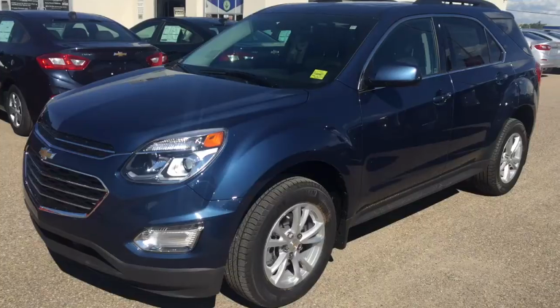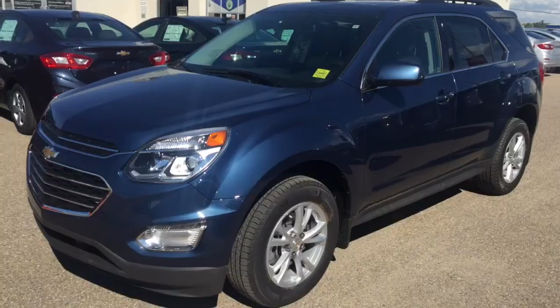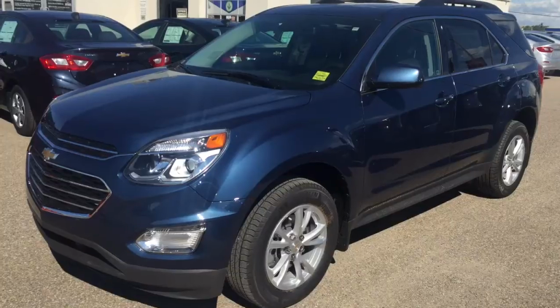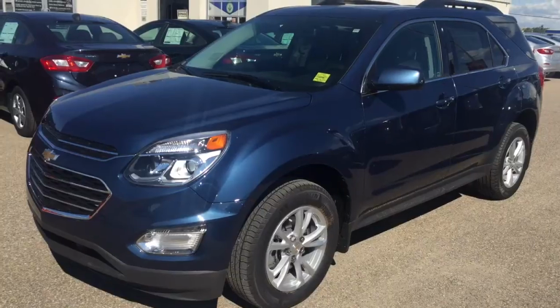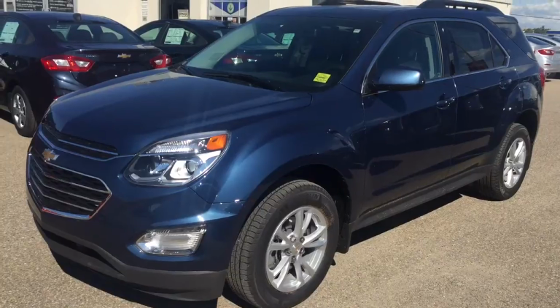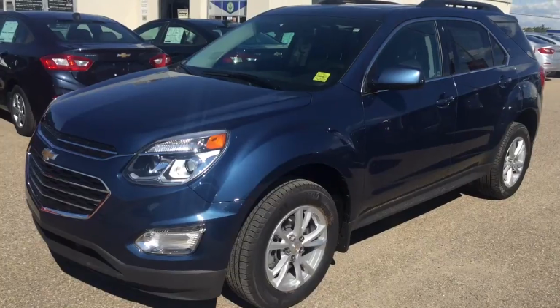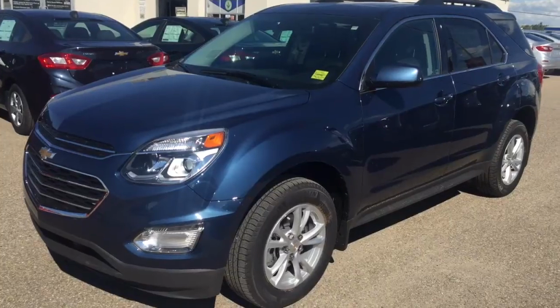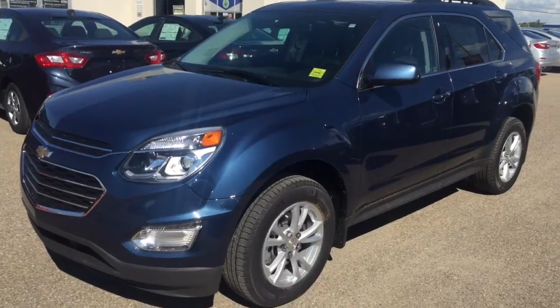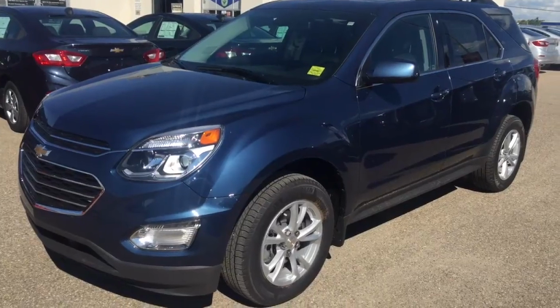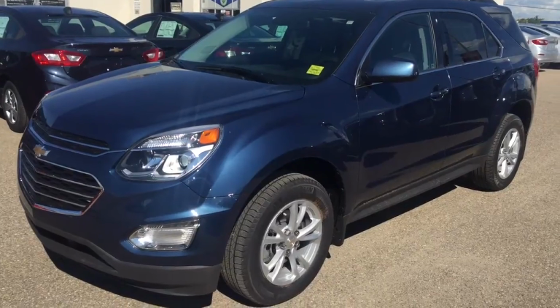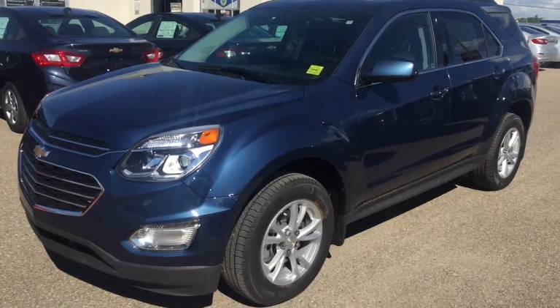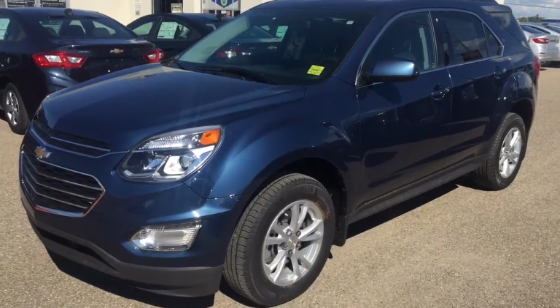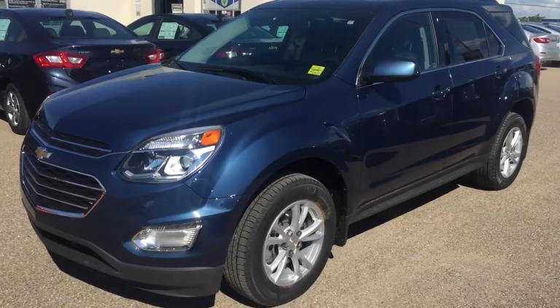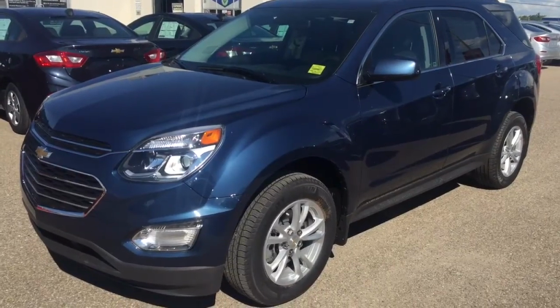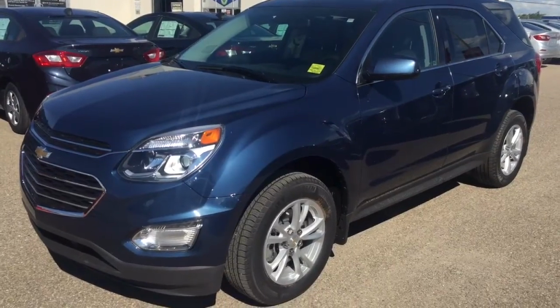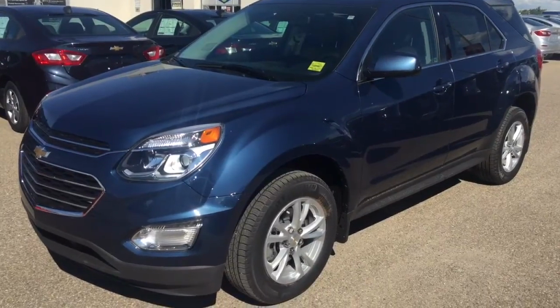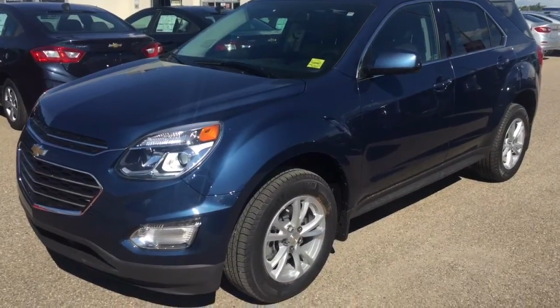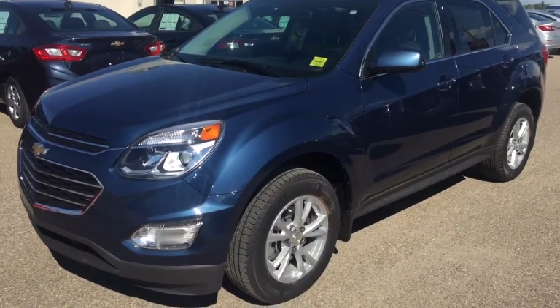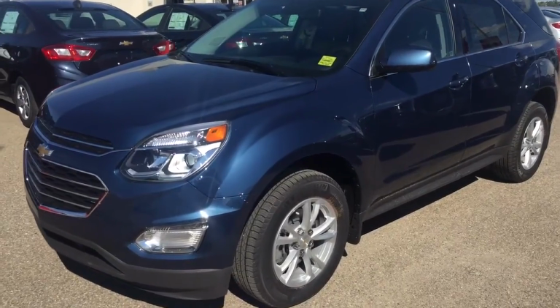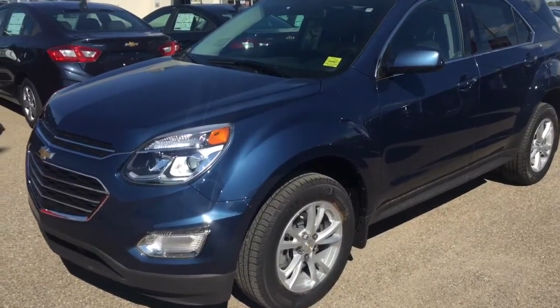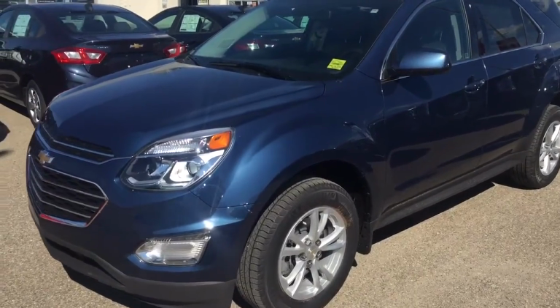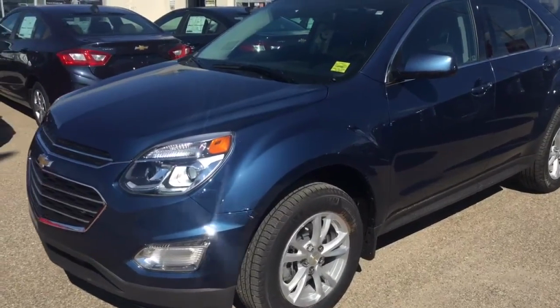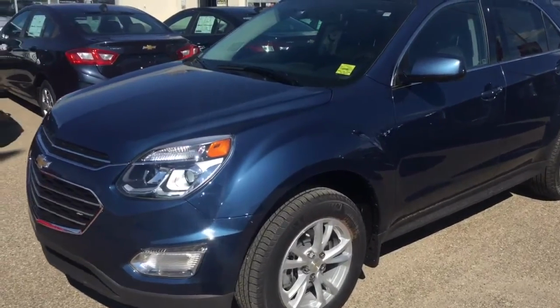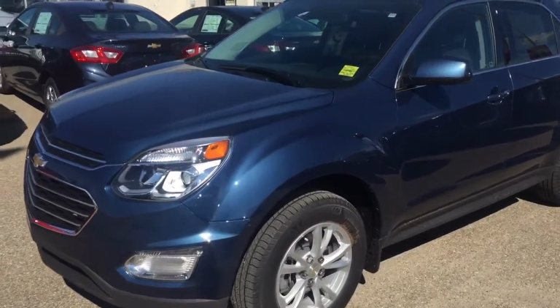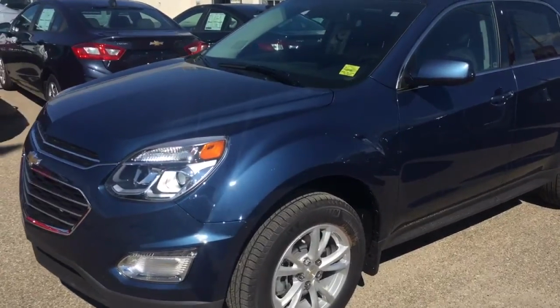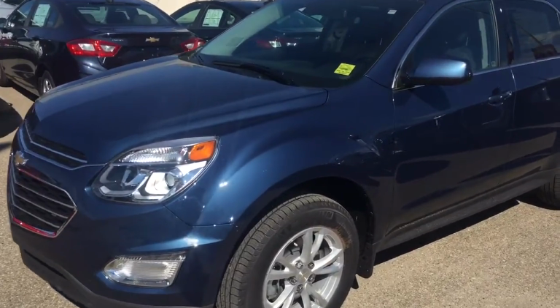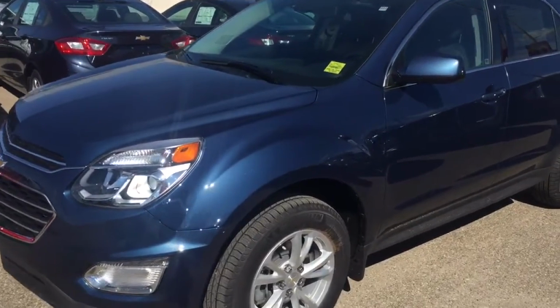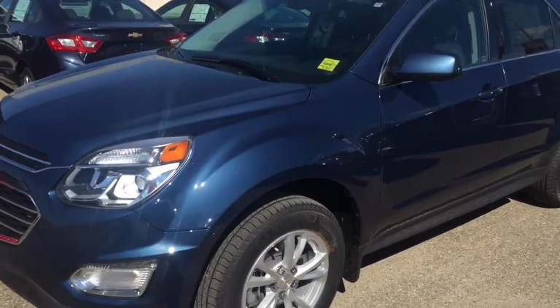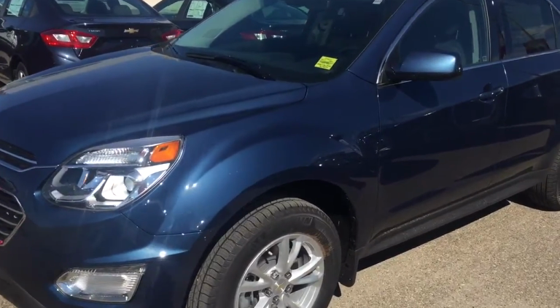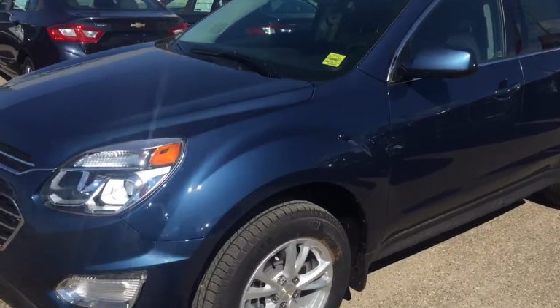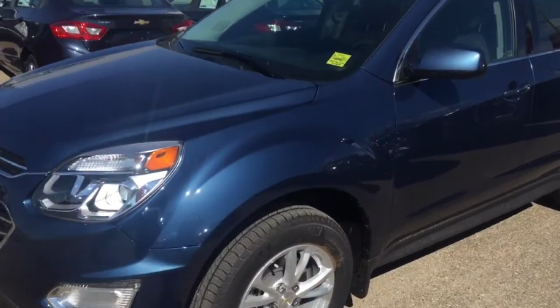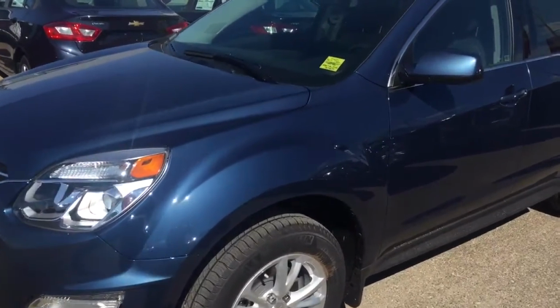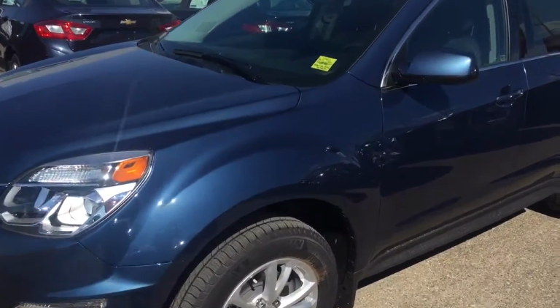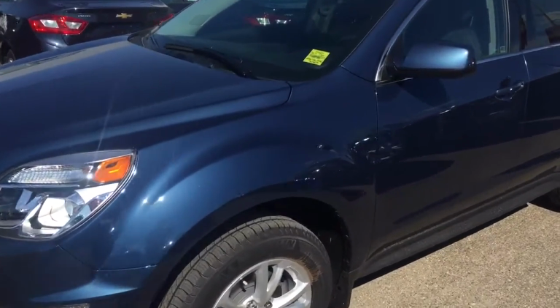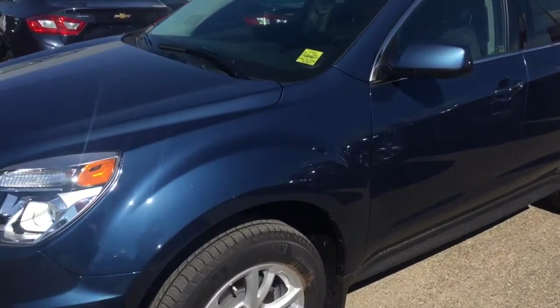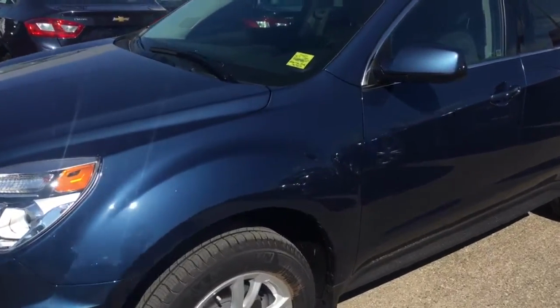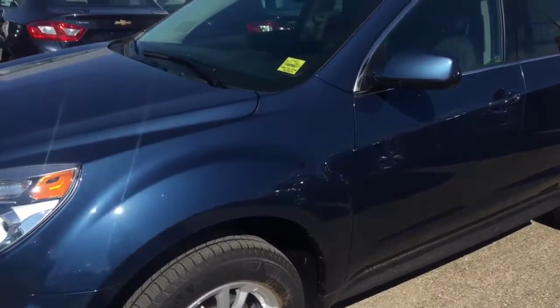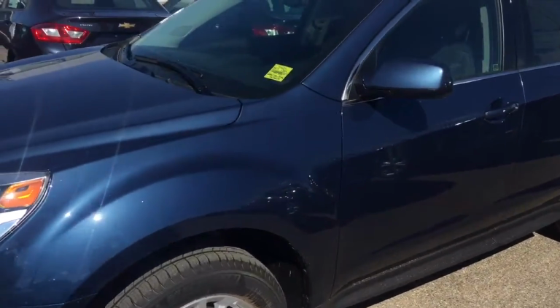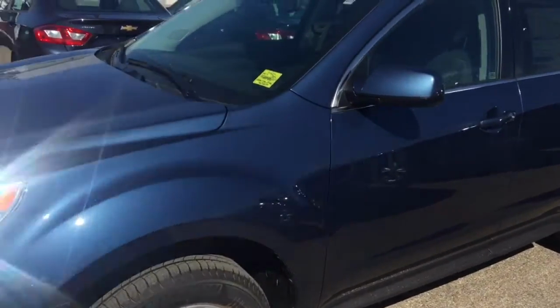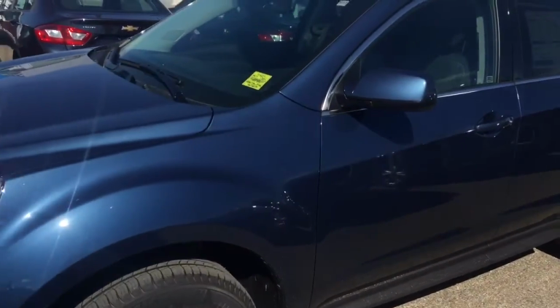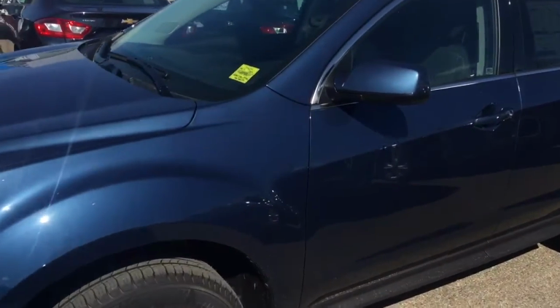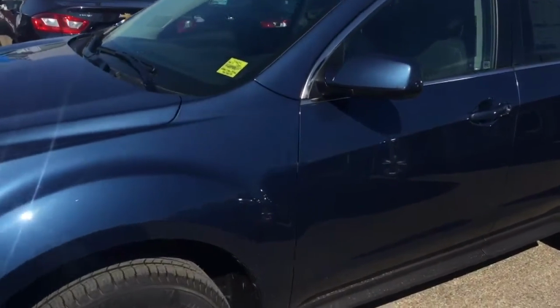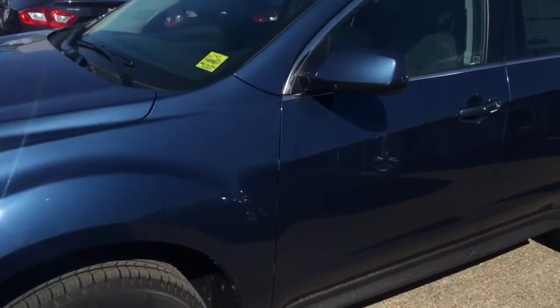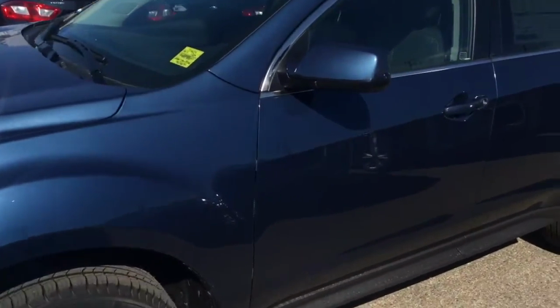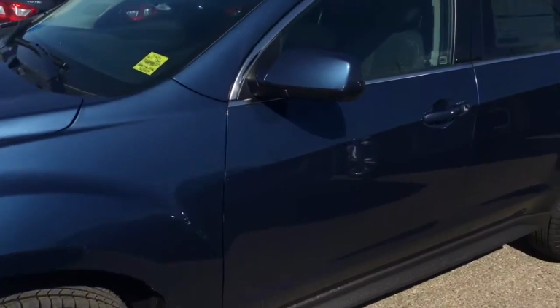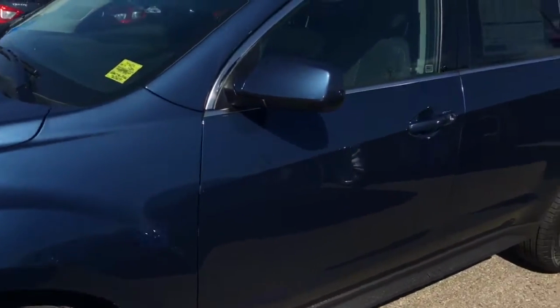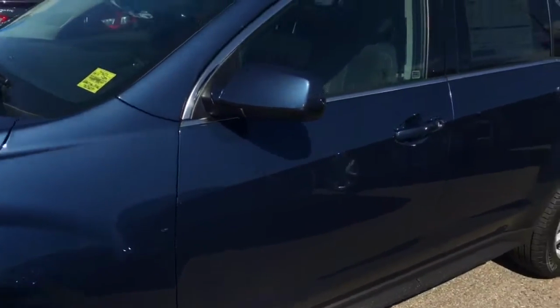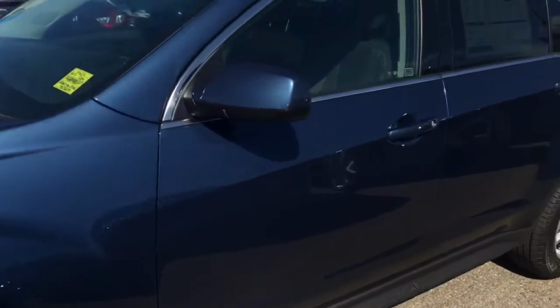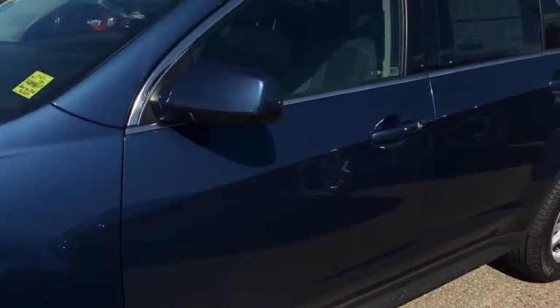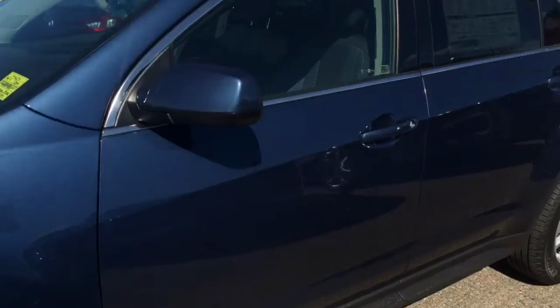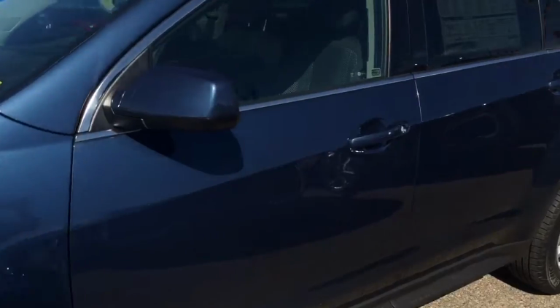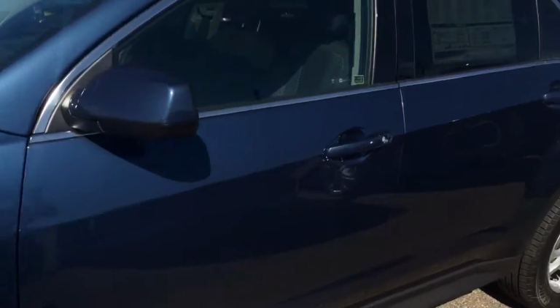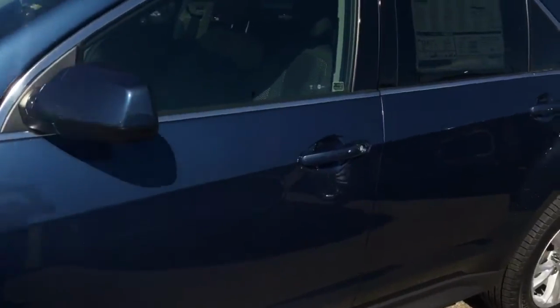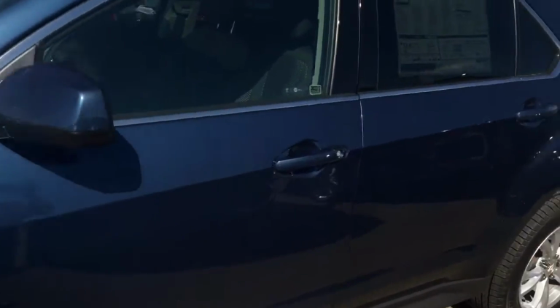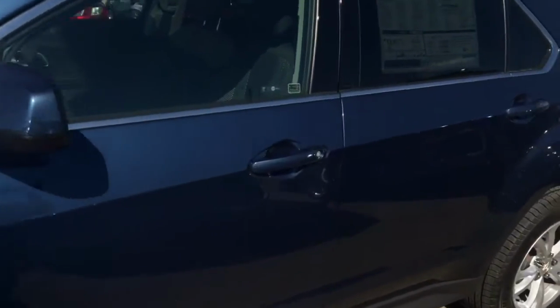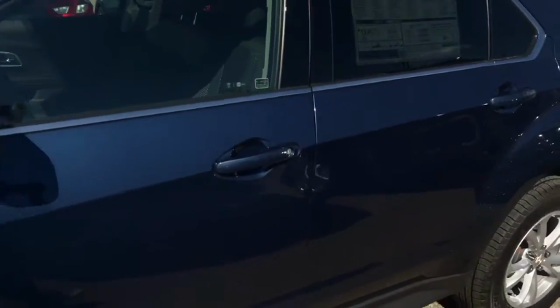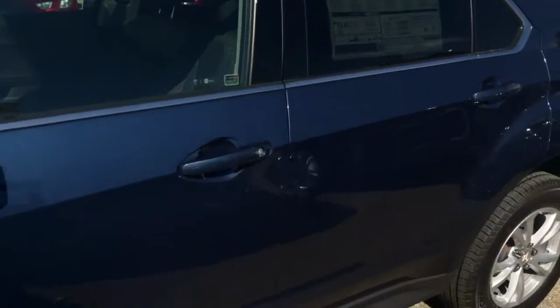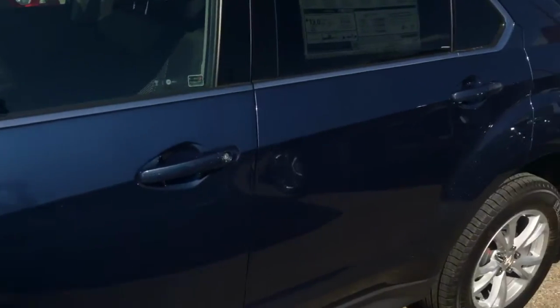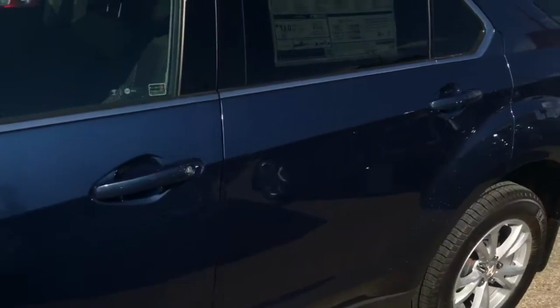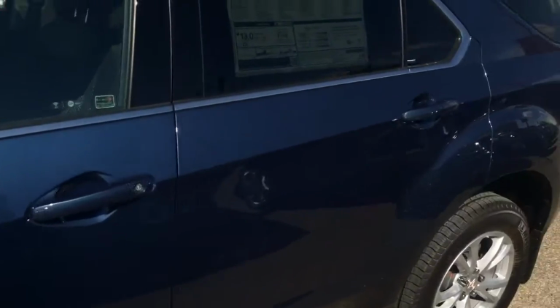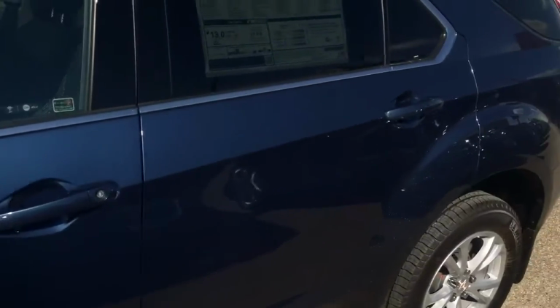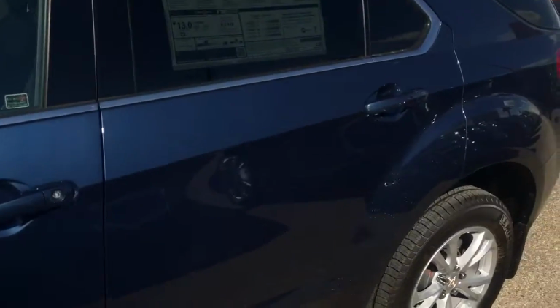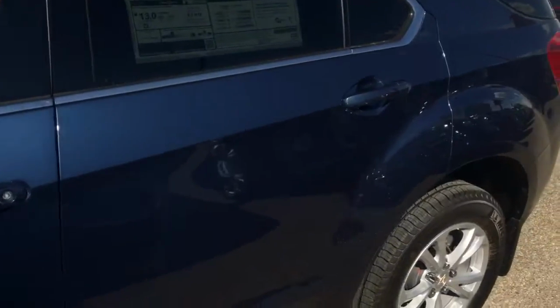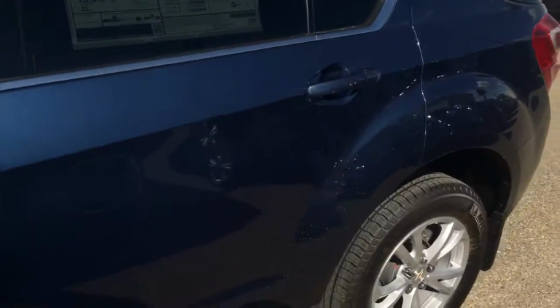Welcome to DIGA Chevrolet. This is an all-new 2017 Chevrolet Equinox in the color blue.